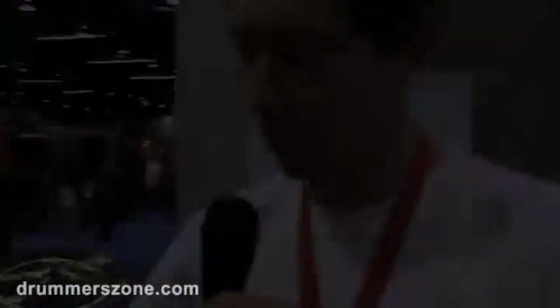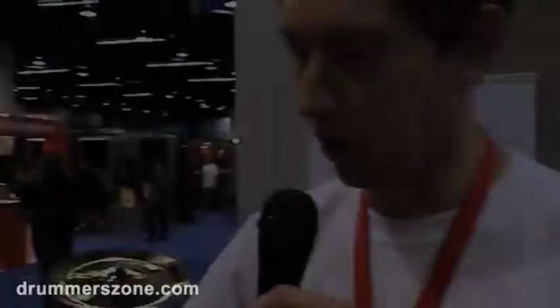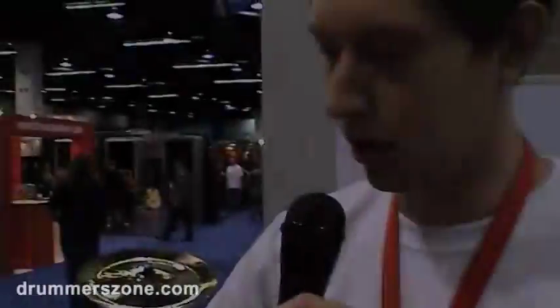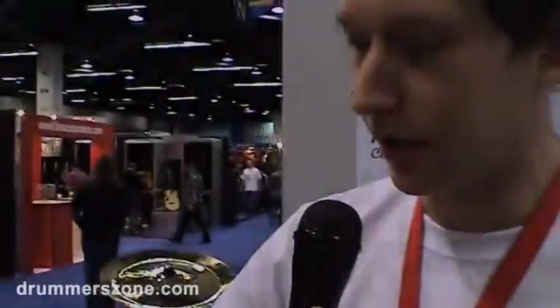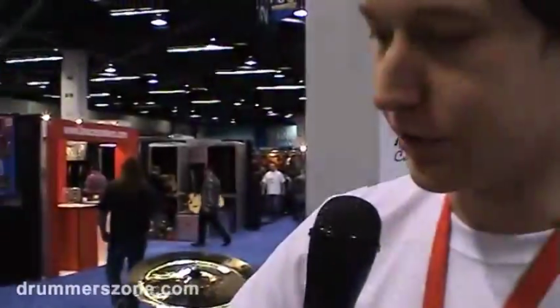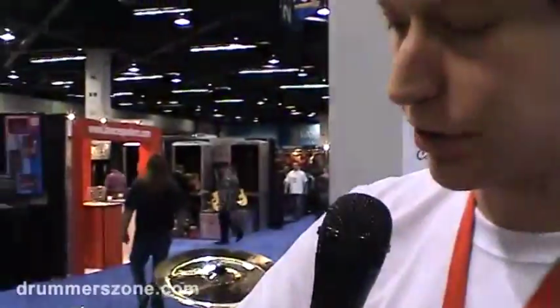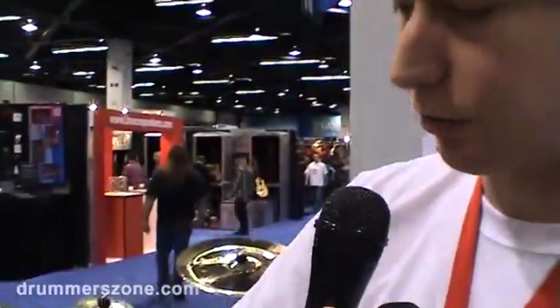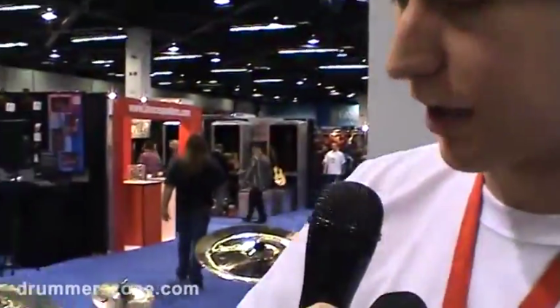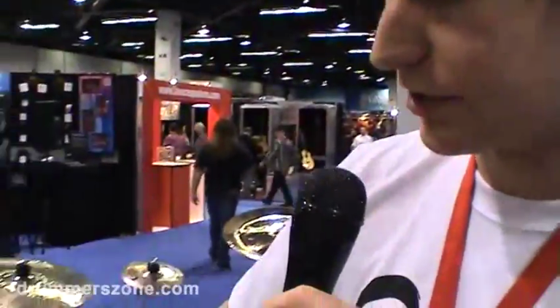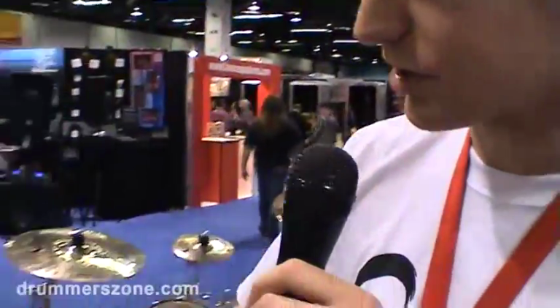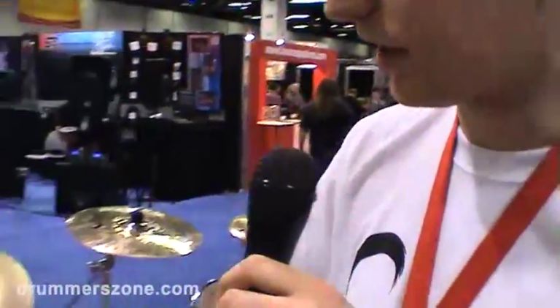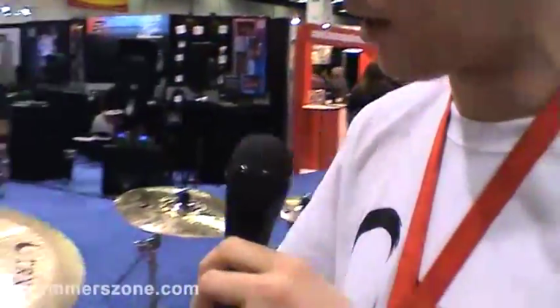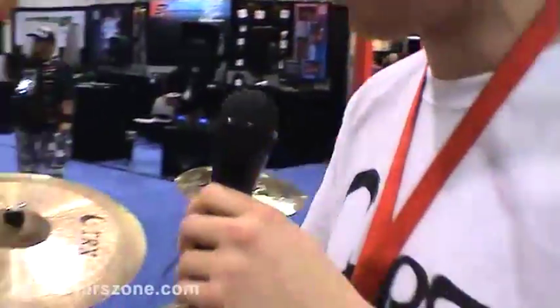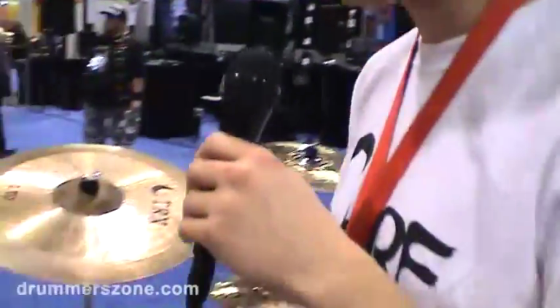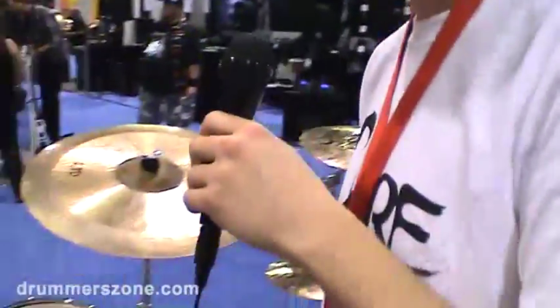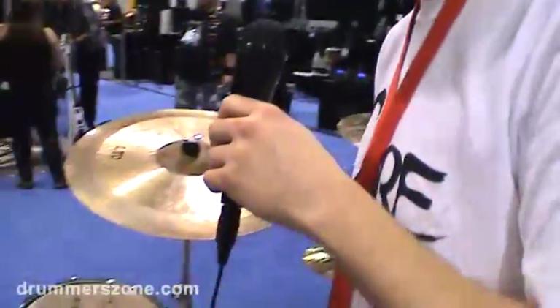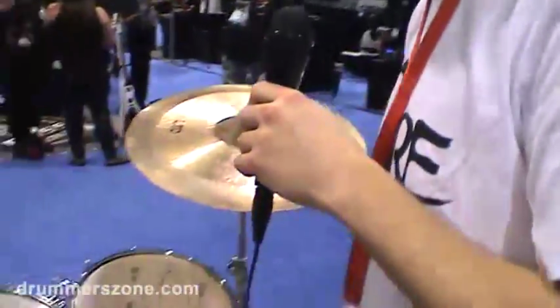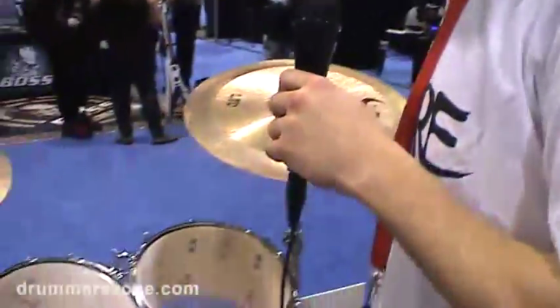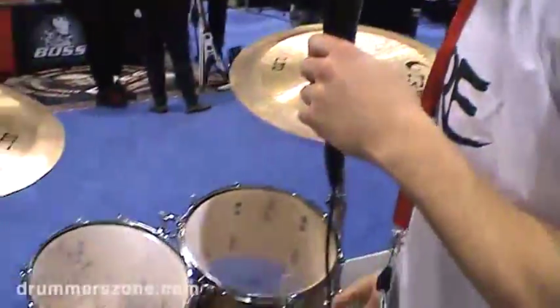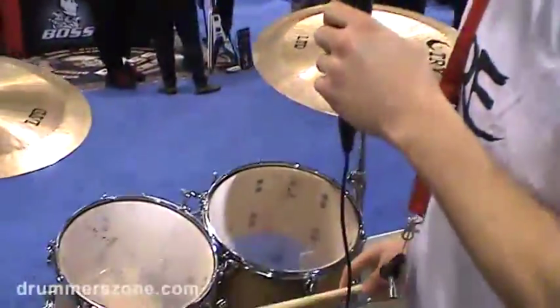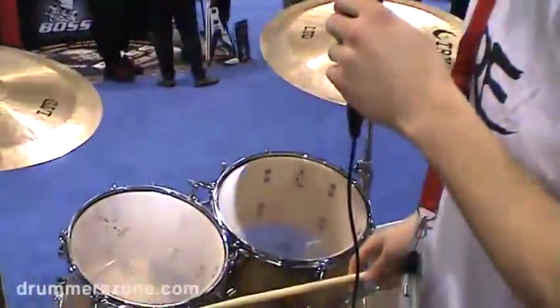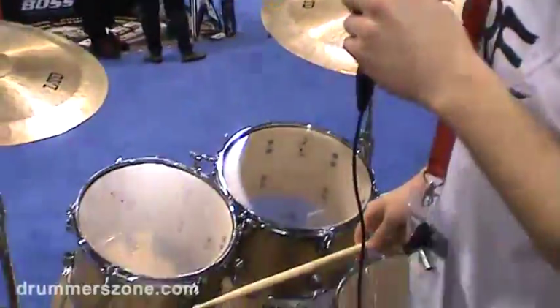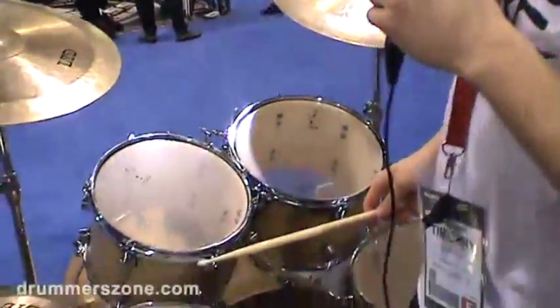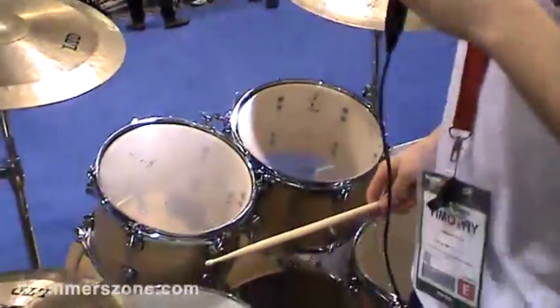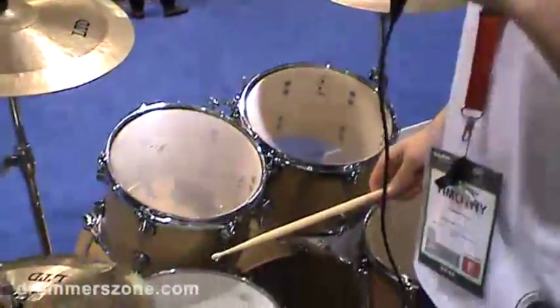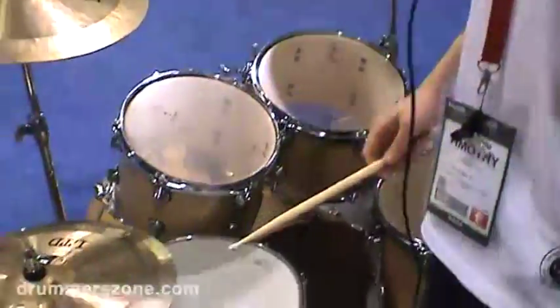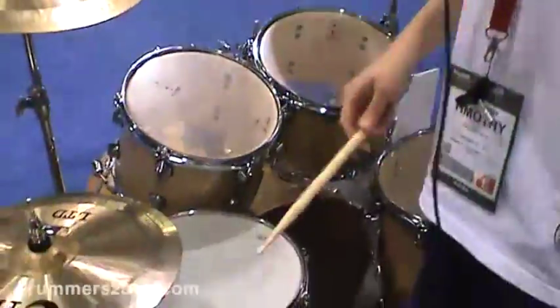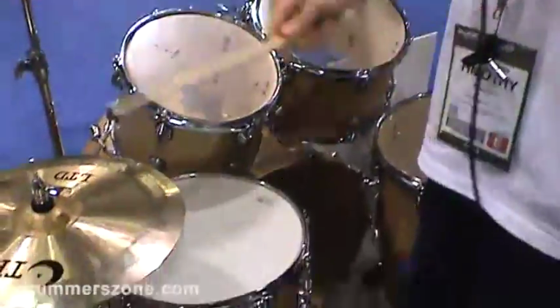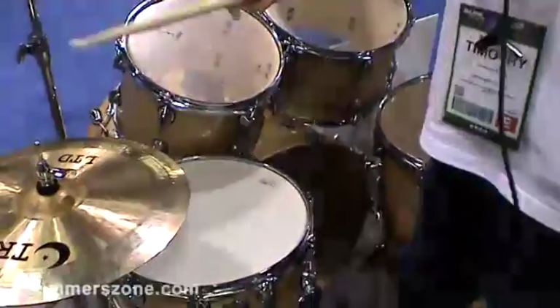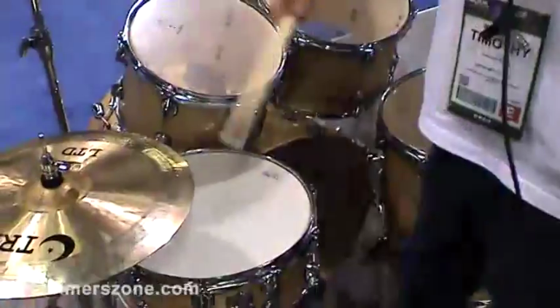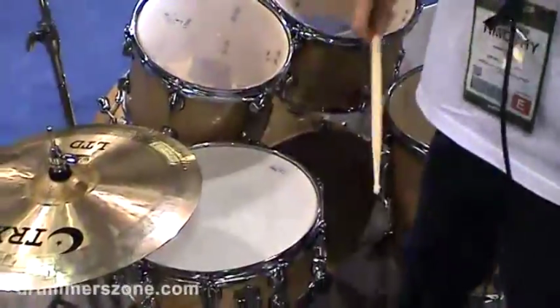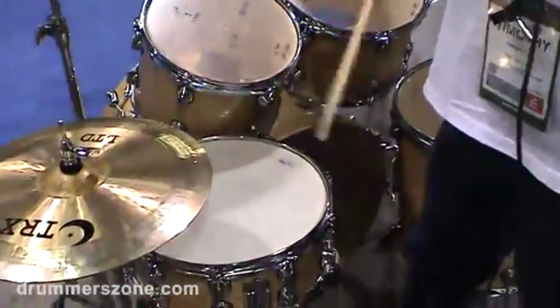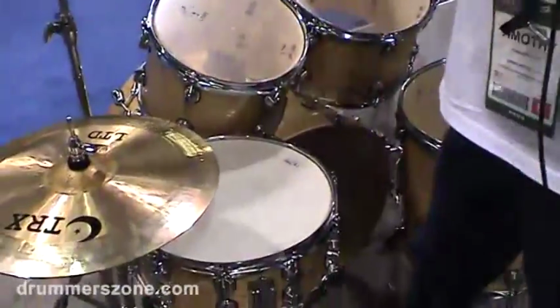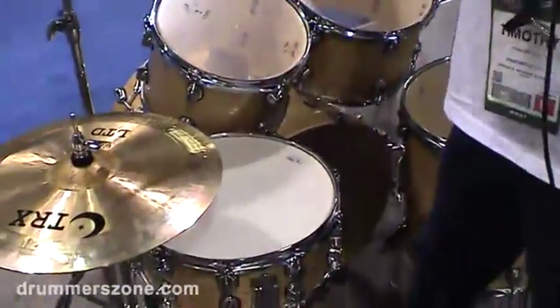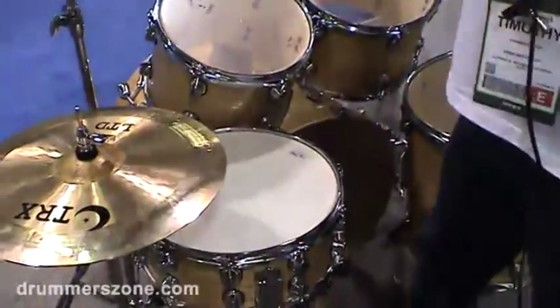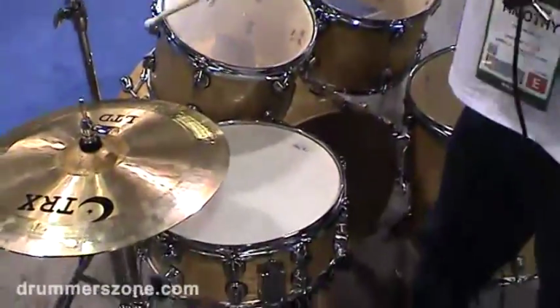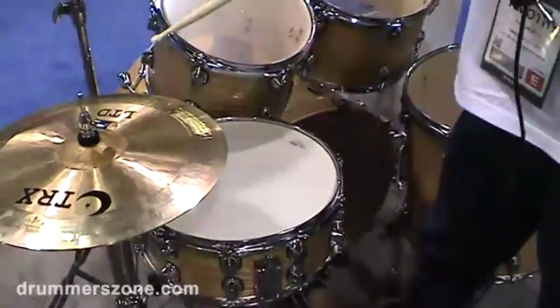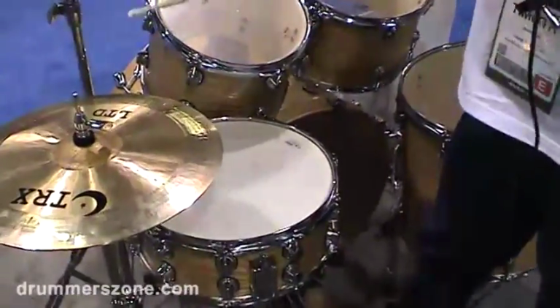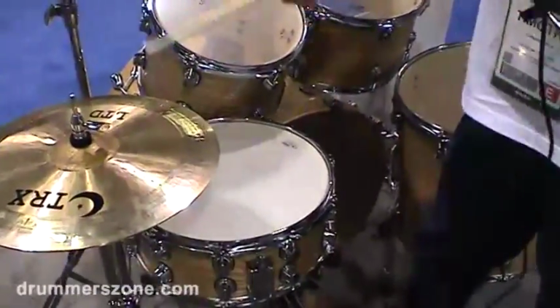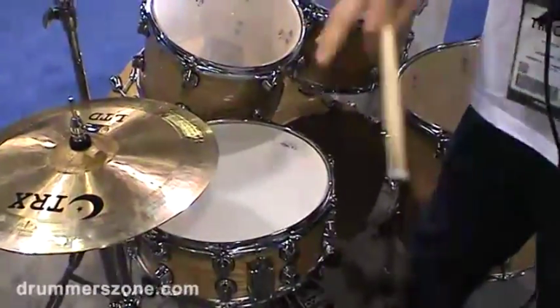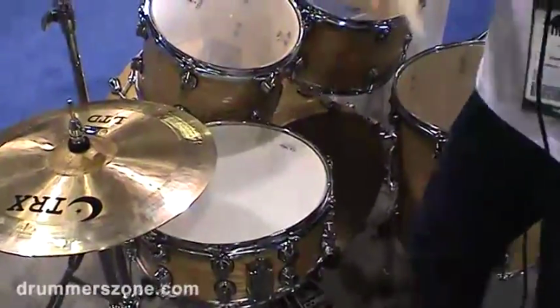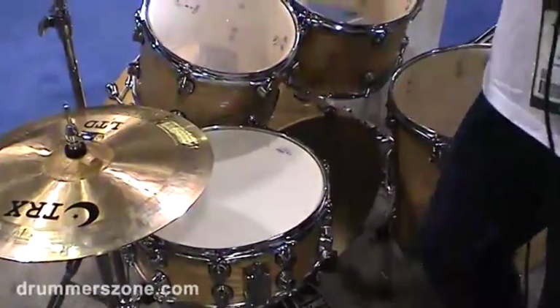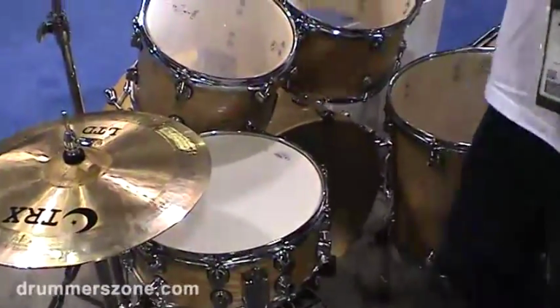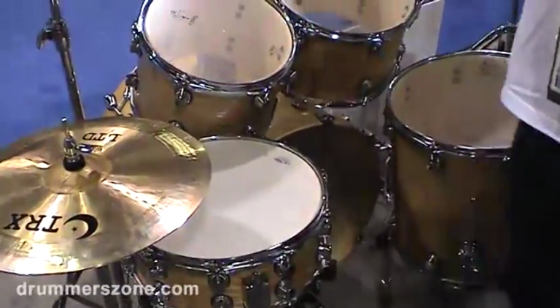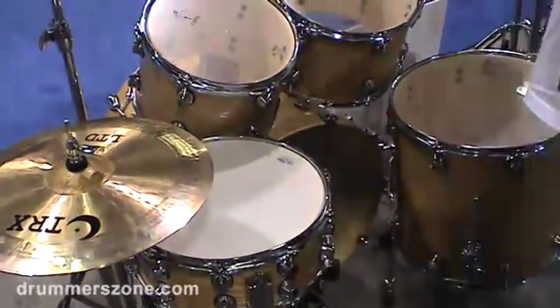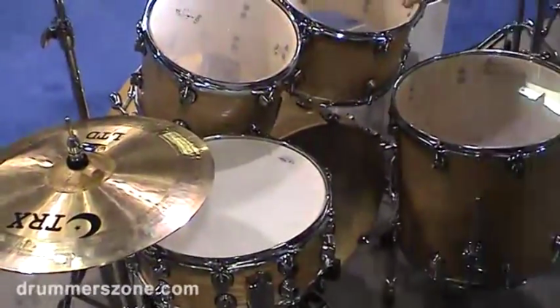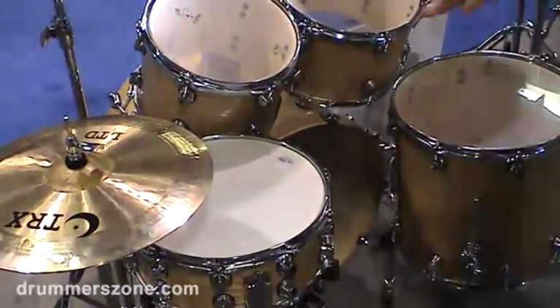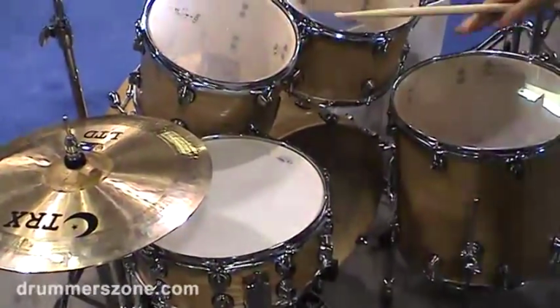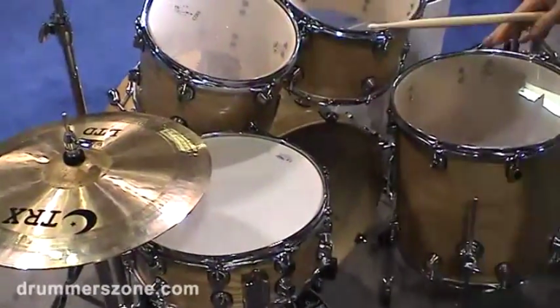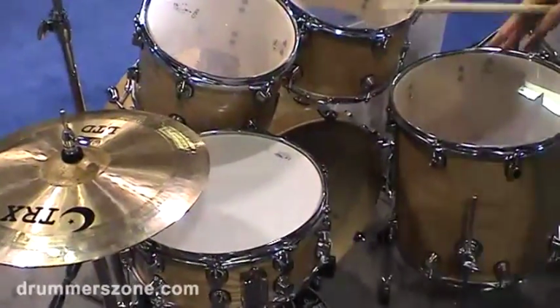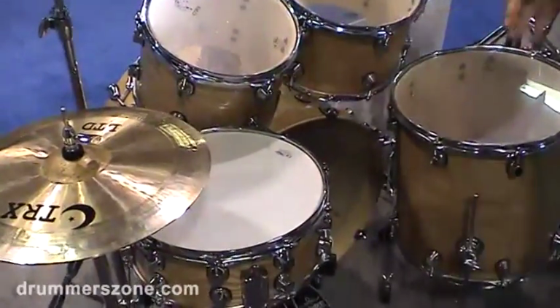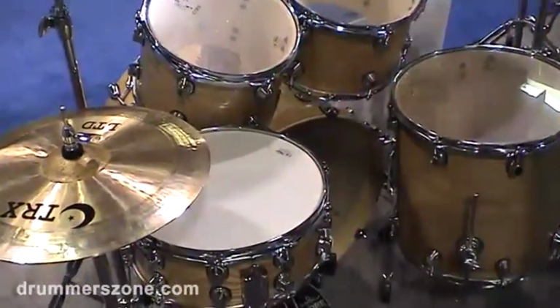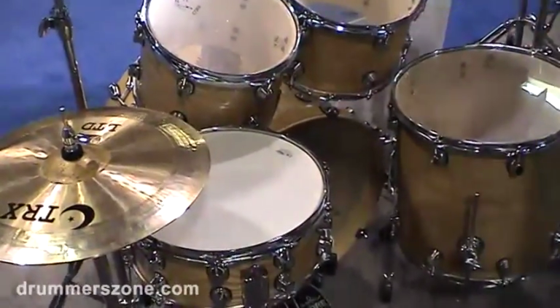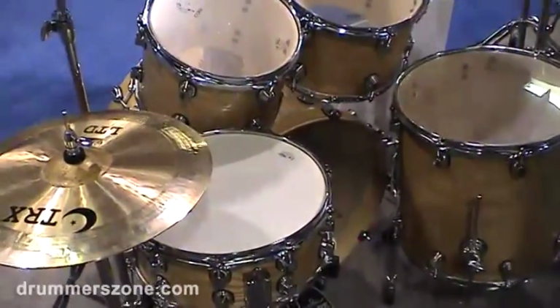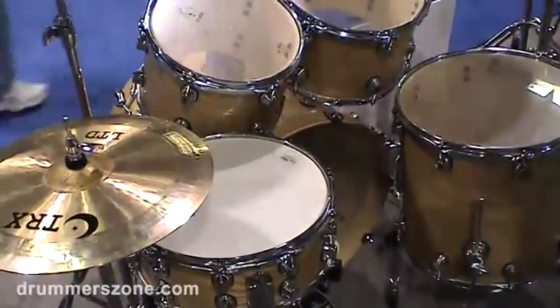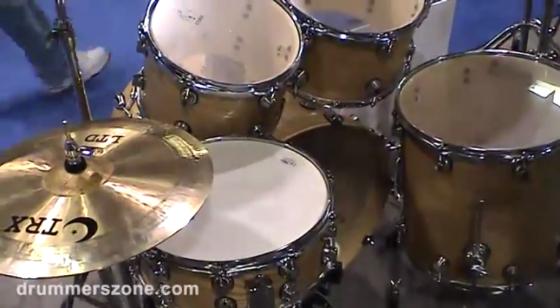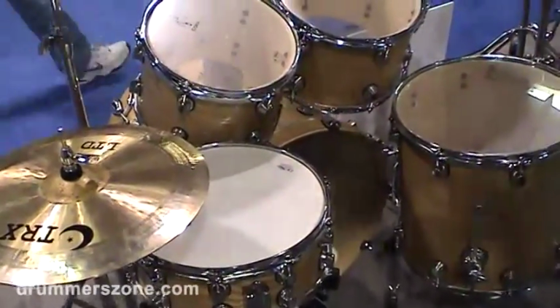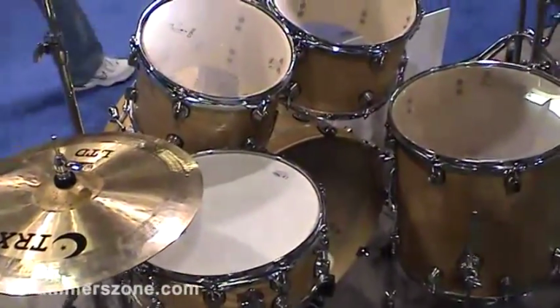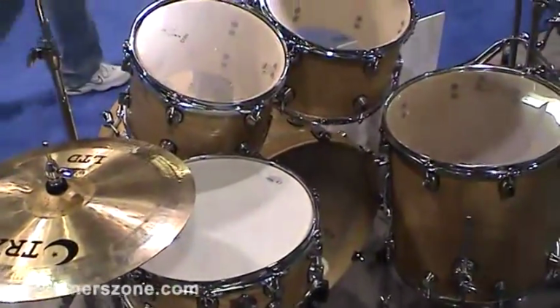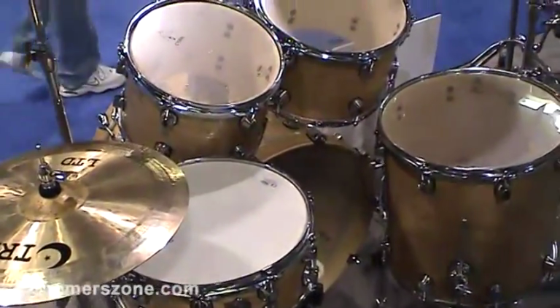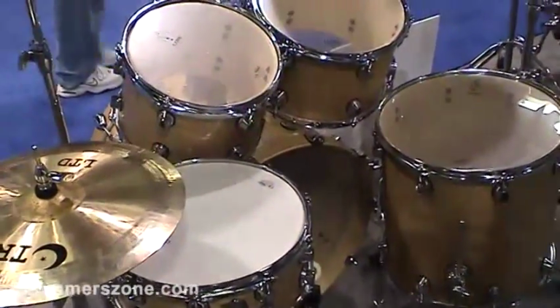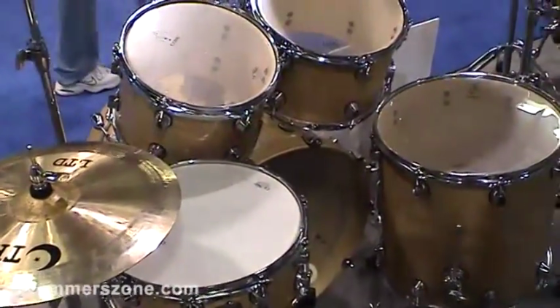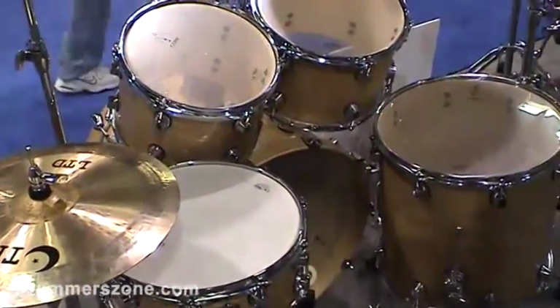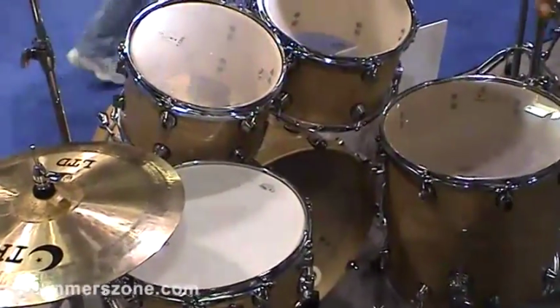Our entry range here — this is also an all-birch set. We don't use any base wood in it, so you really get a pure drum tone.